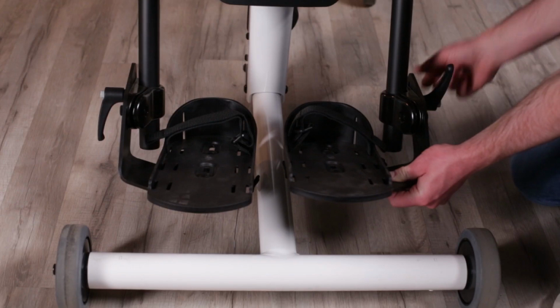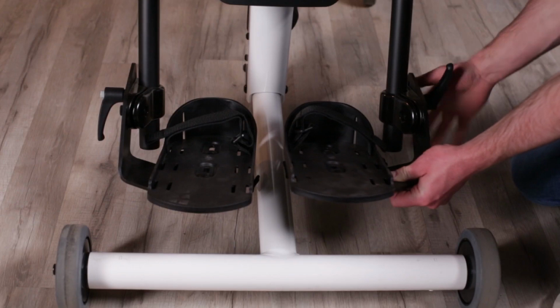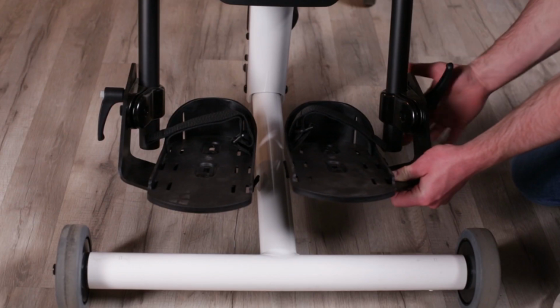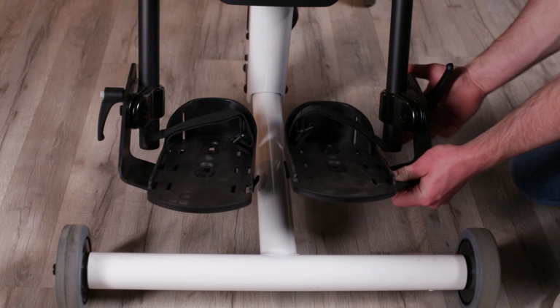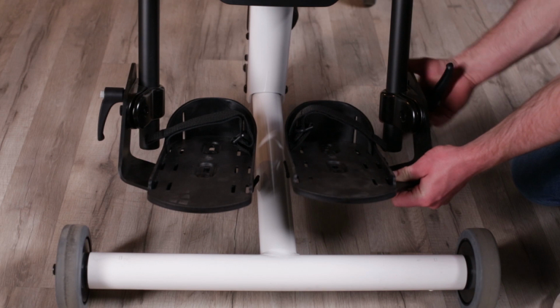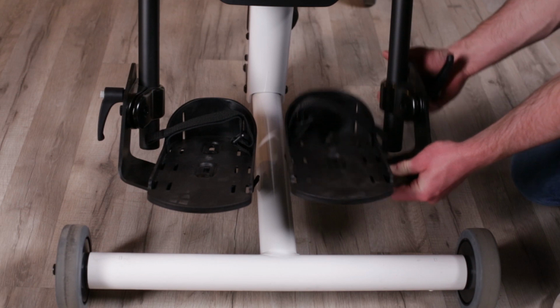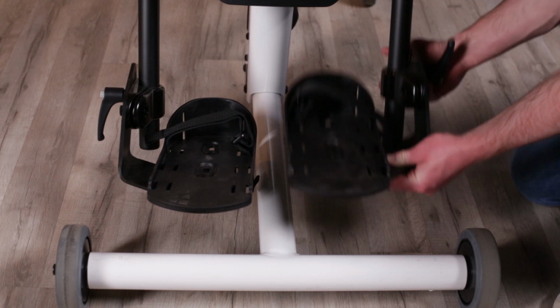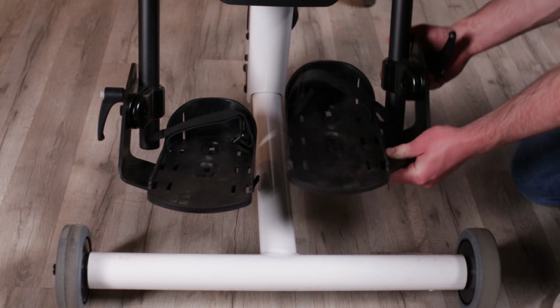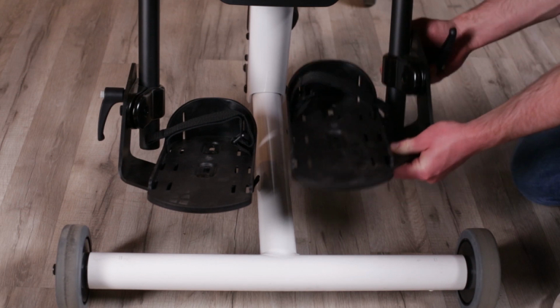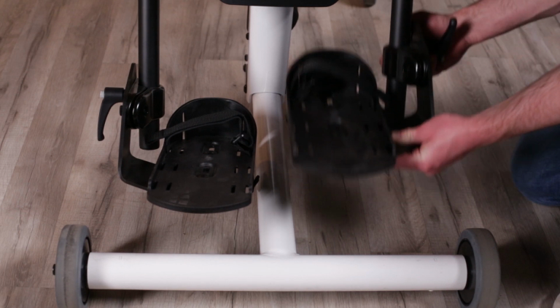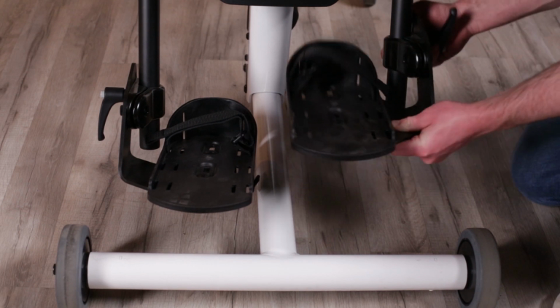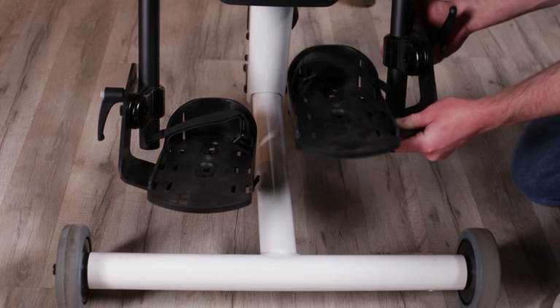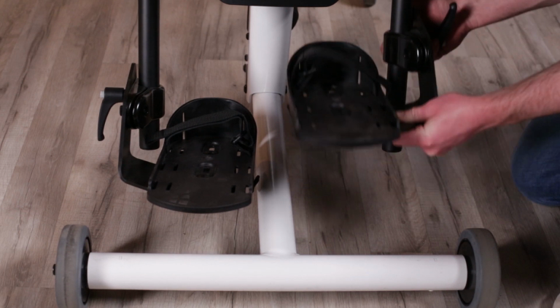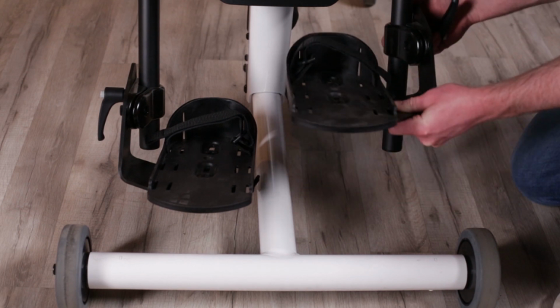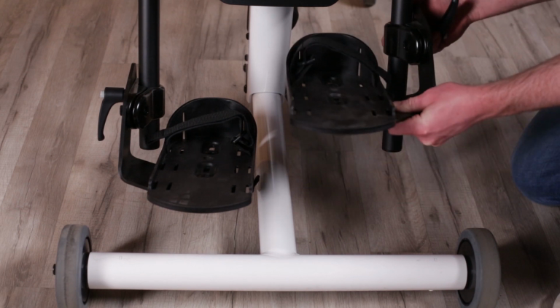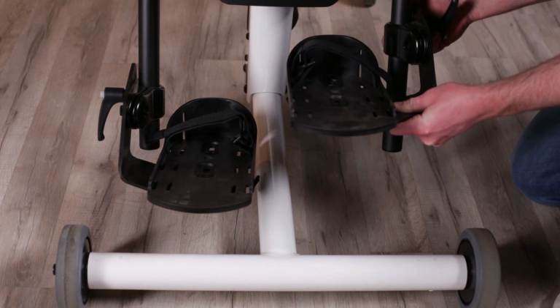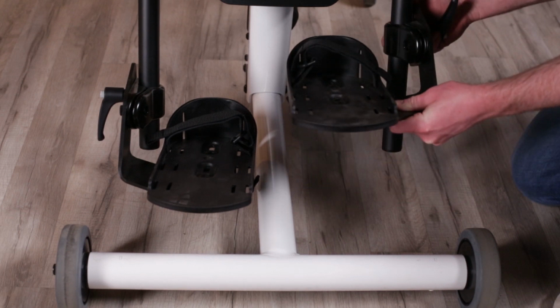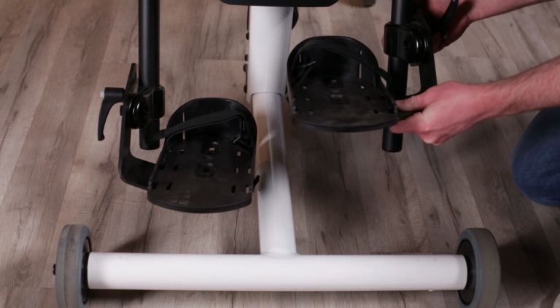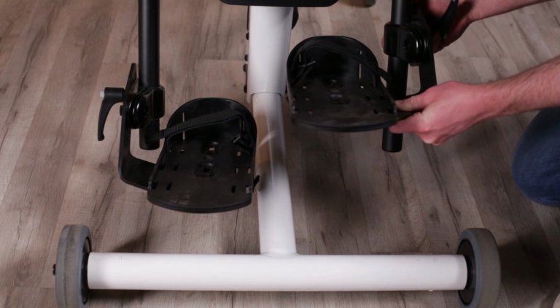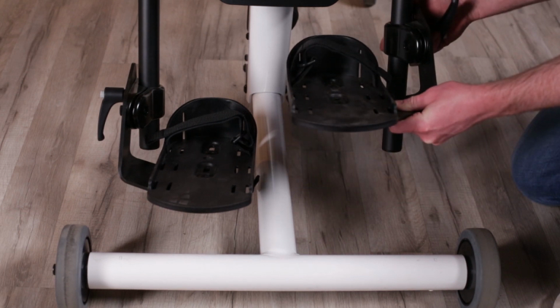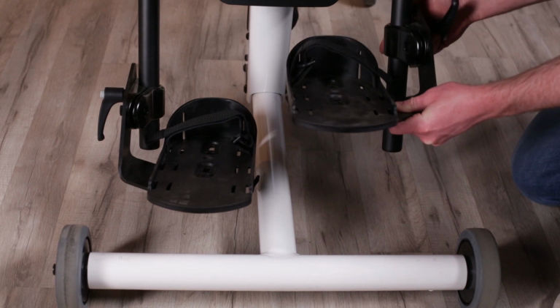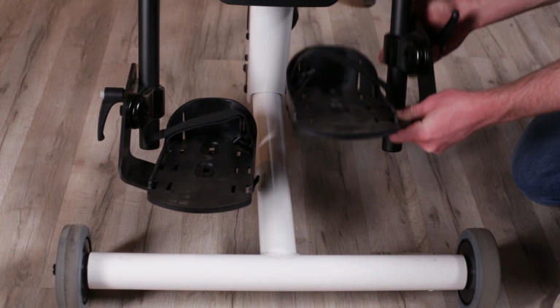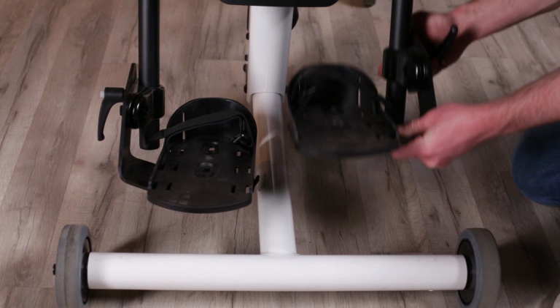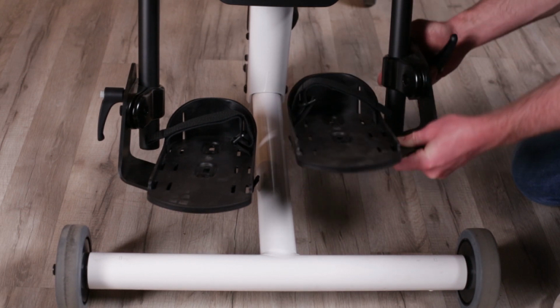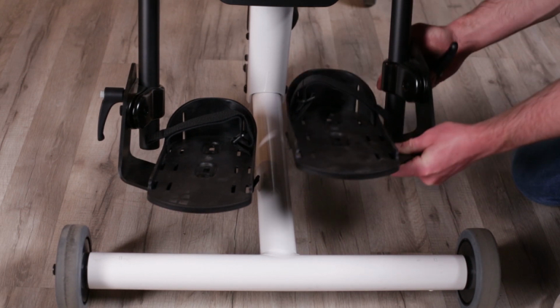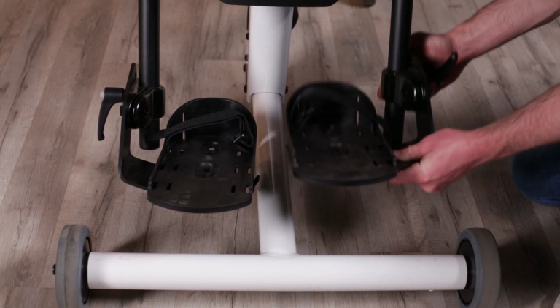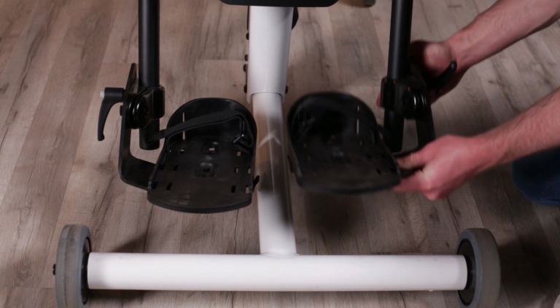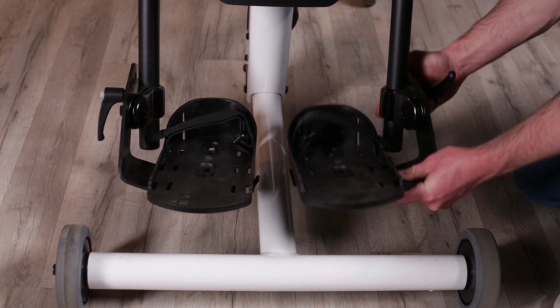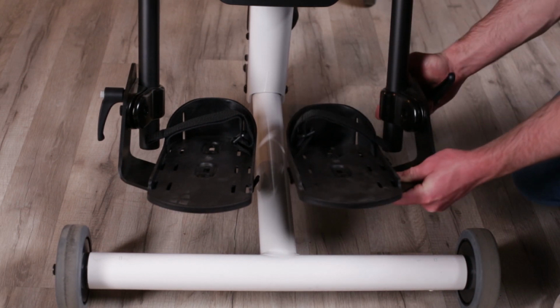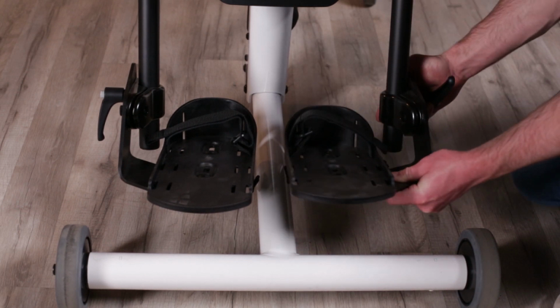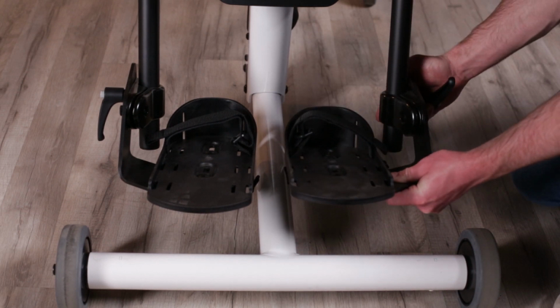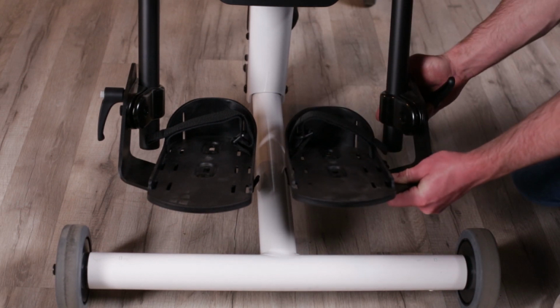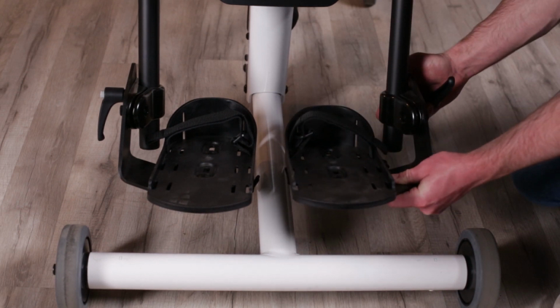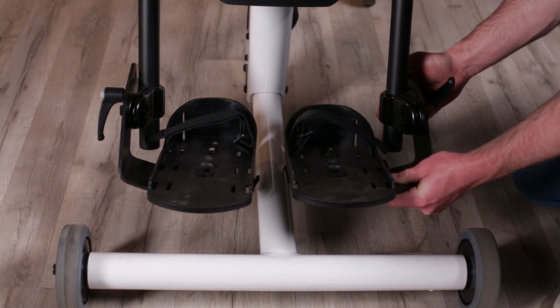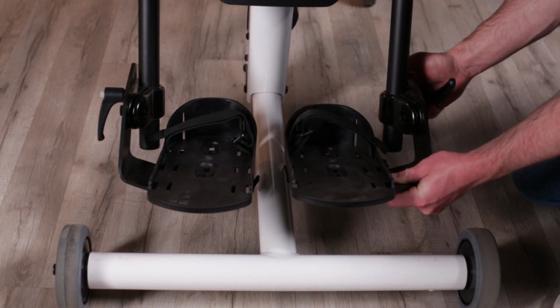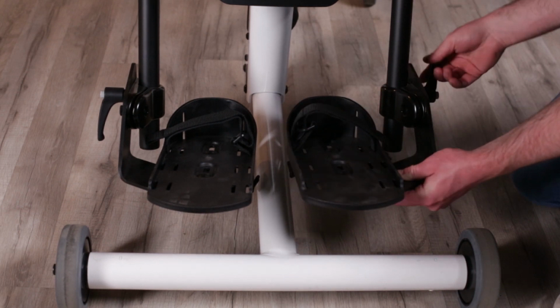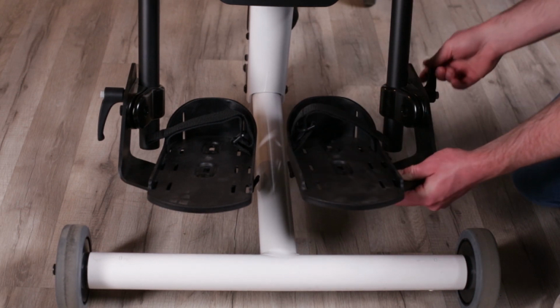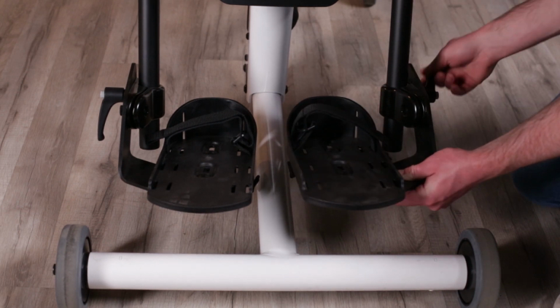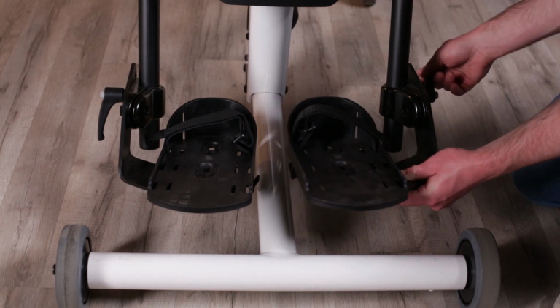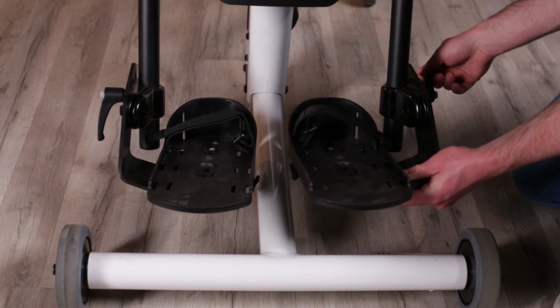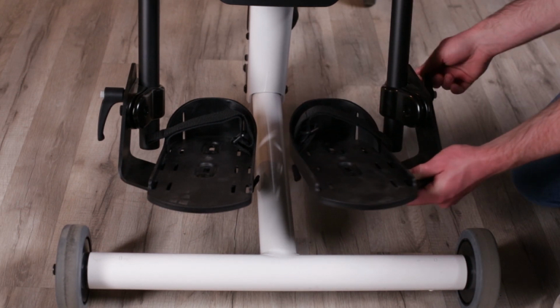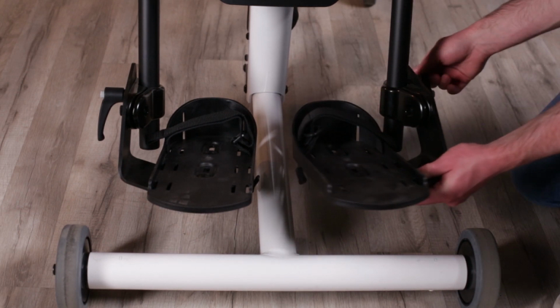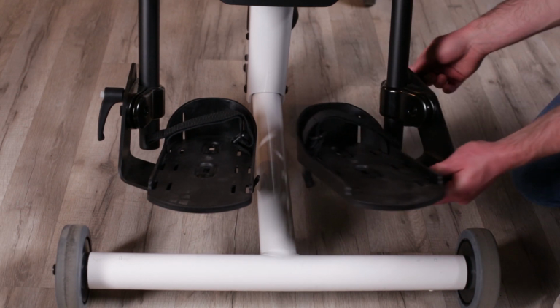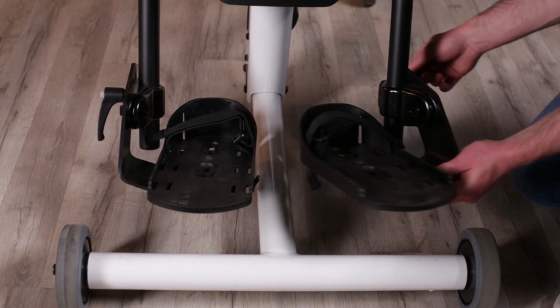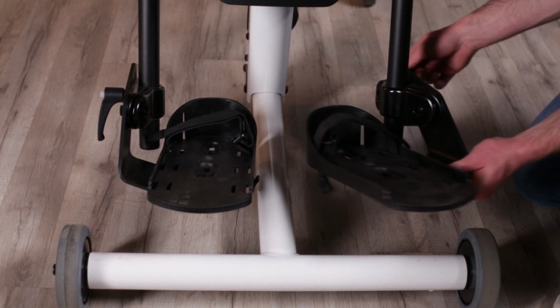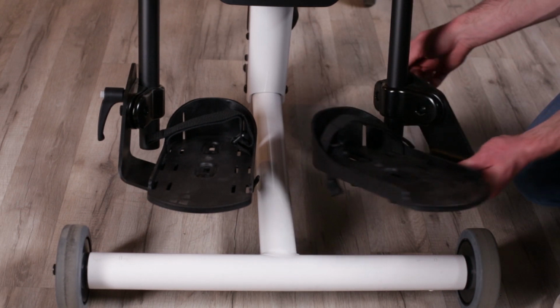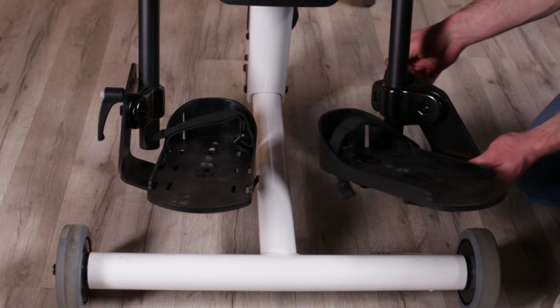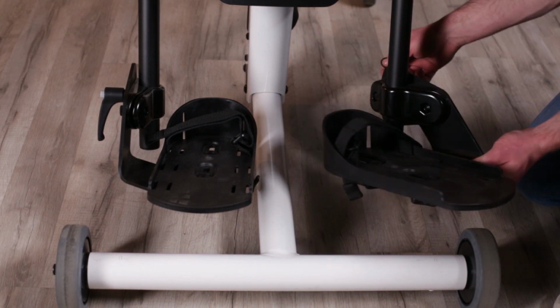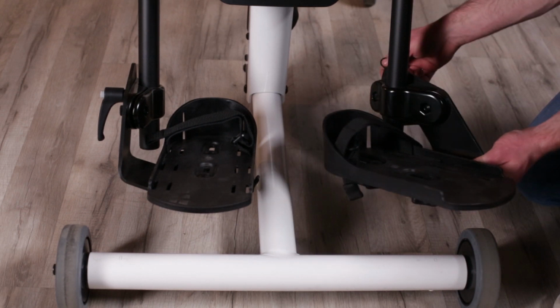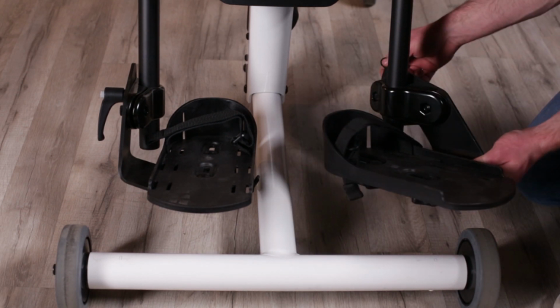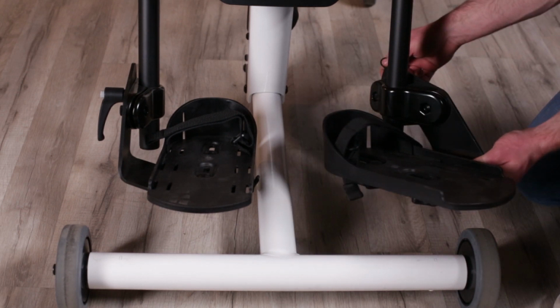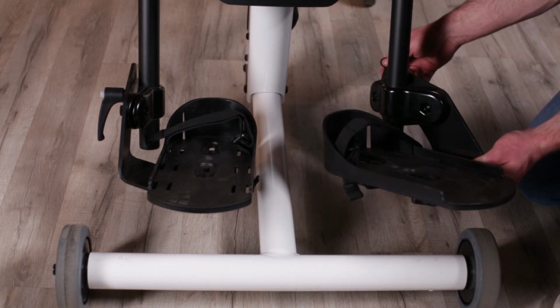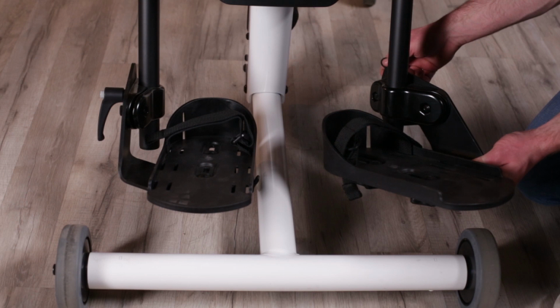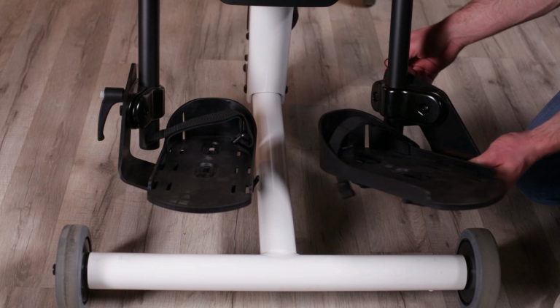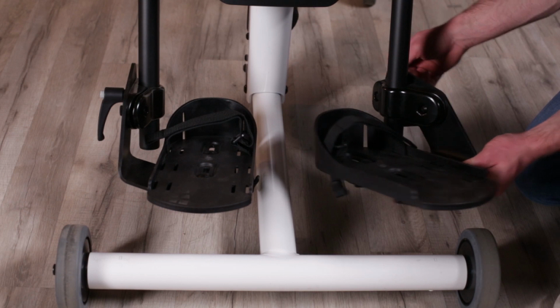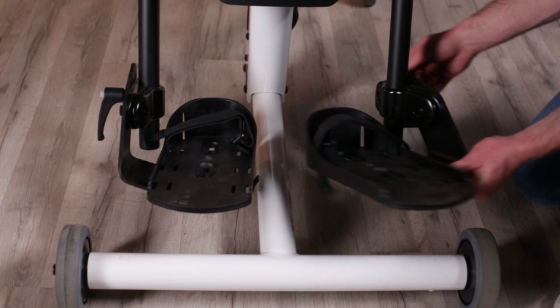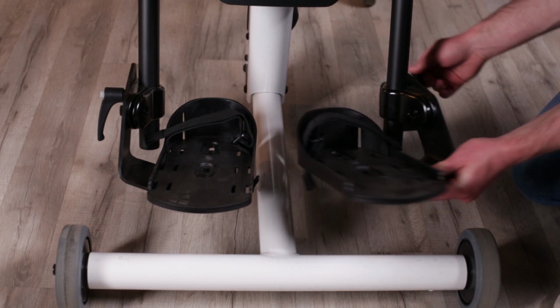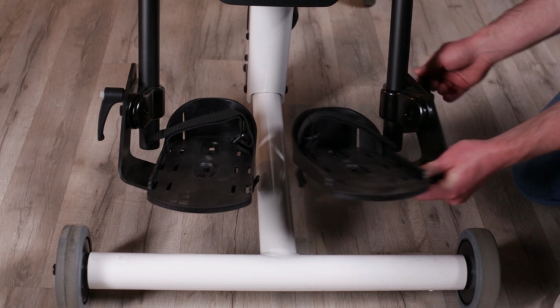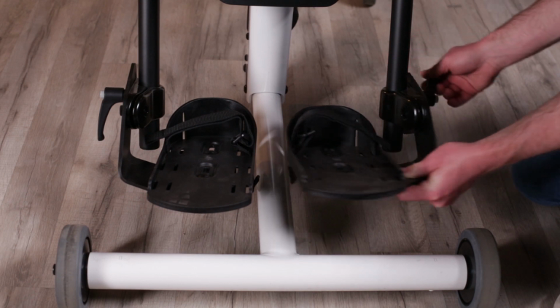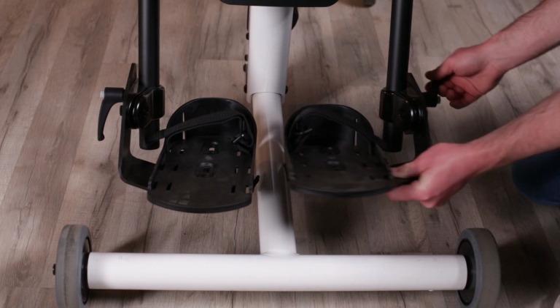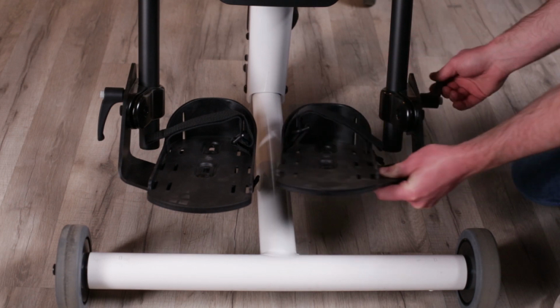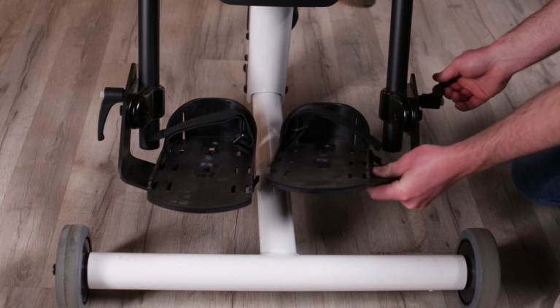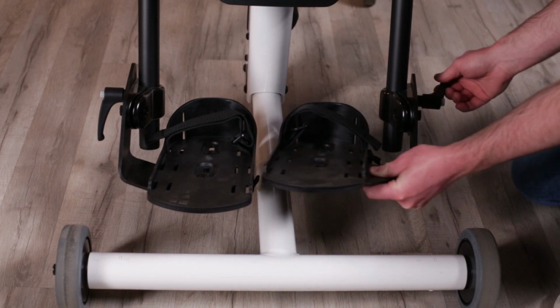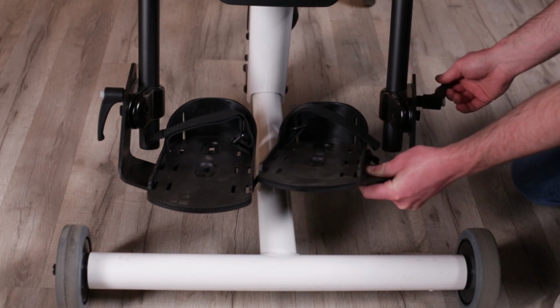Multi-adjustable foot plates are adjustable forward, aft, plantar, dorsal, toe in, toe out, swivel, and in height.